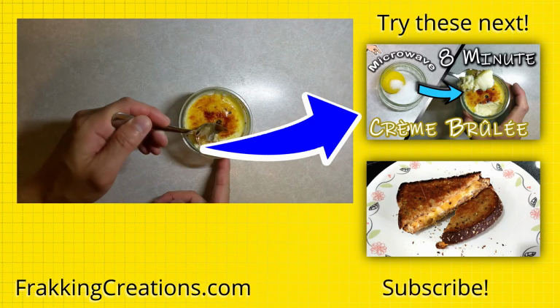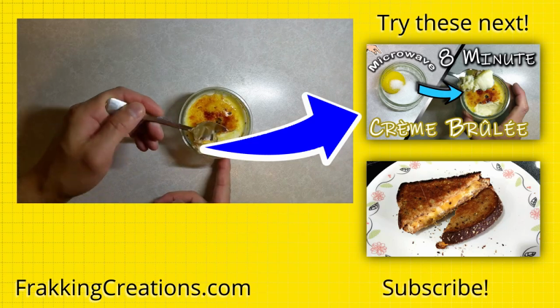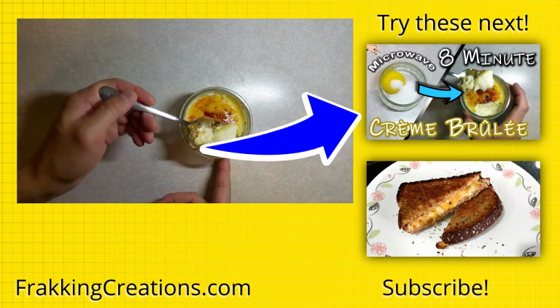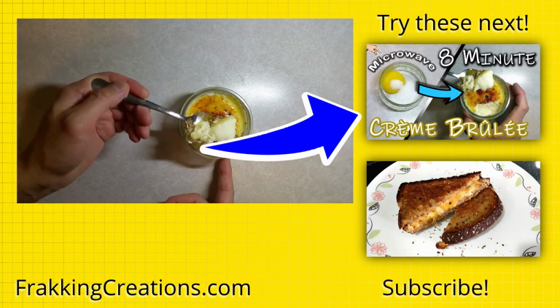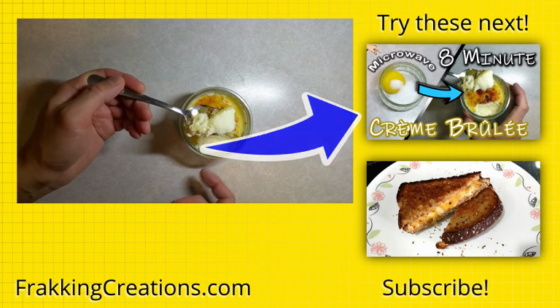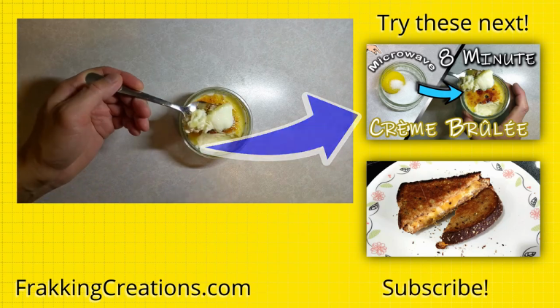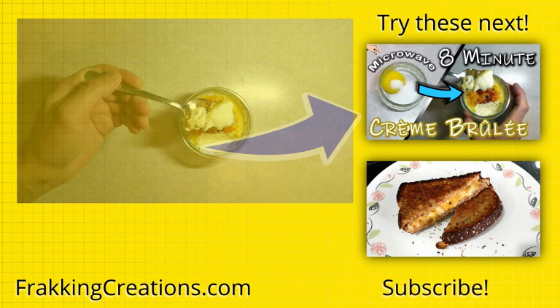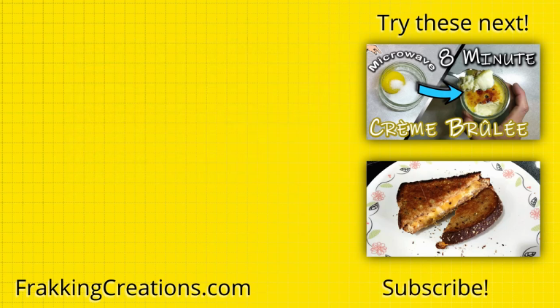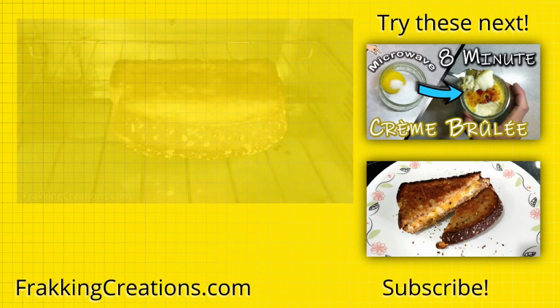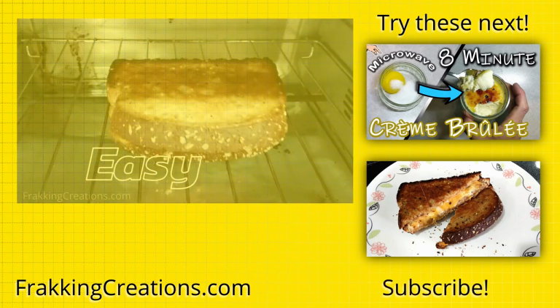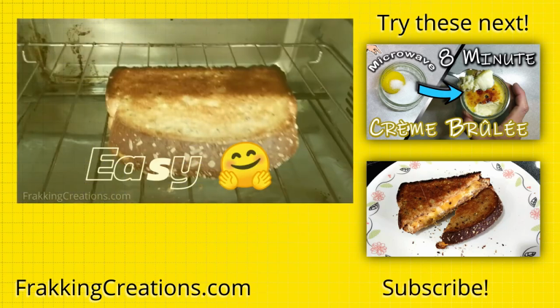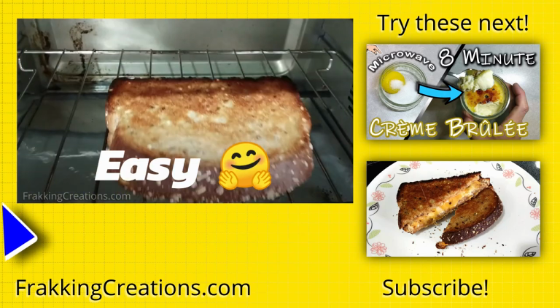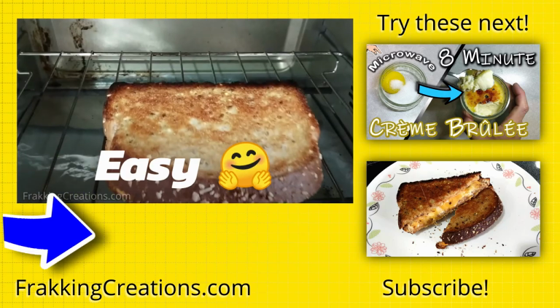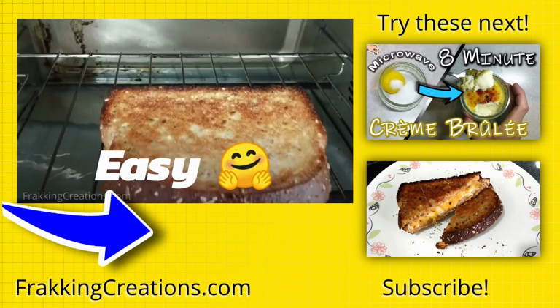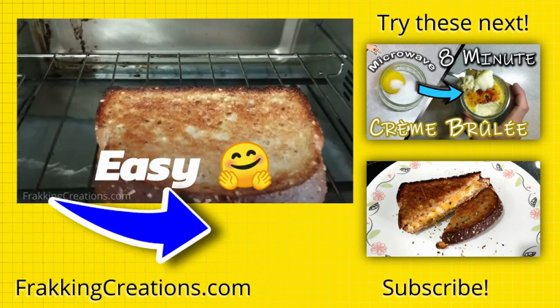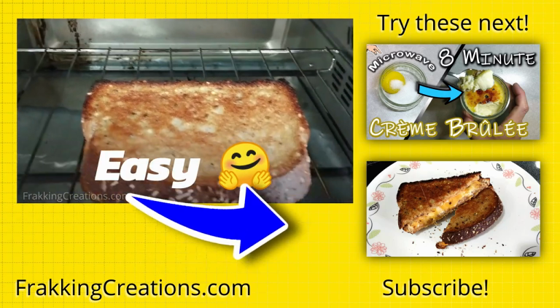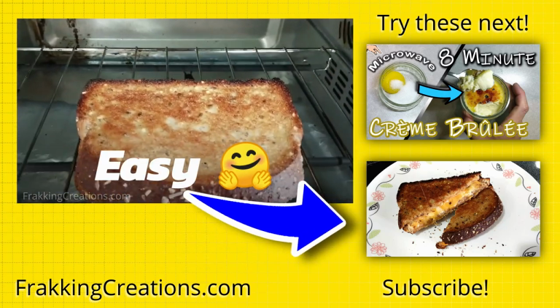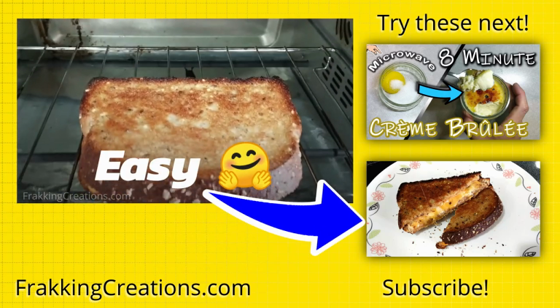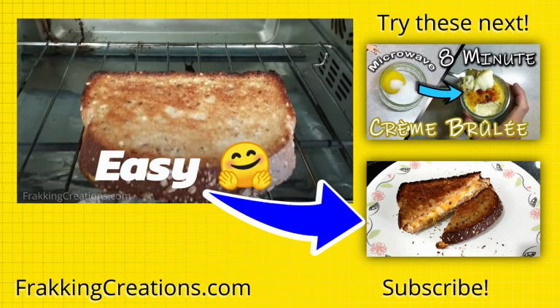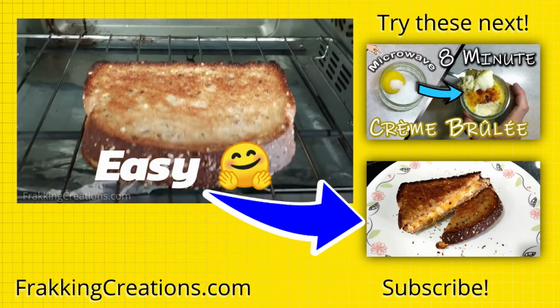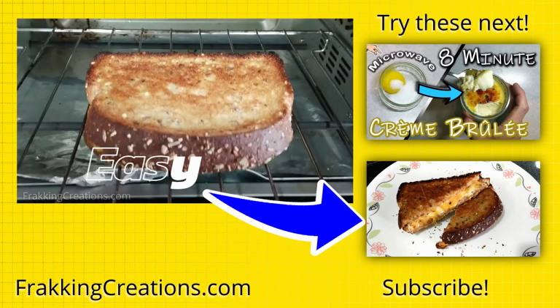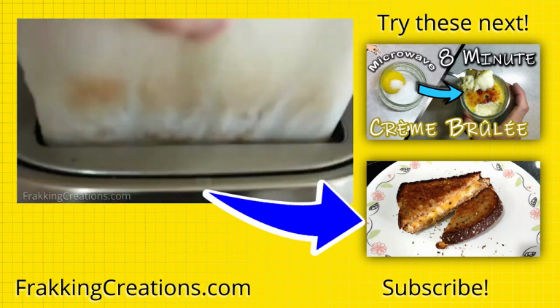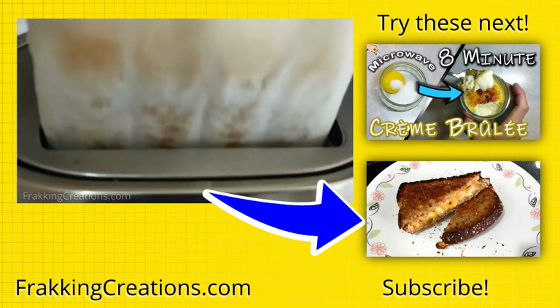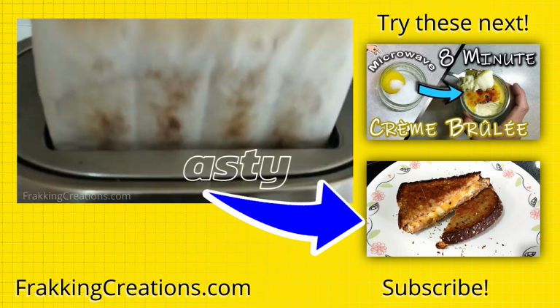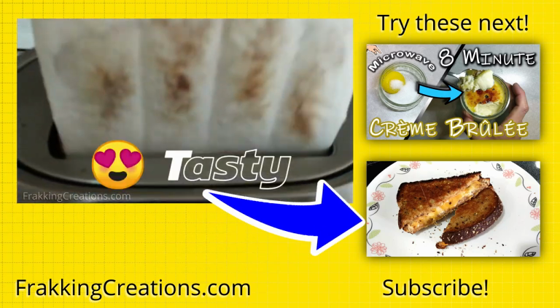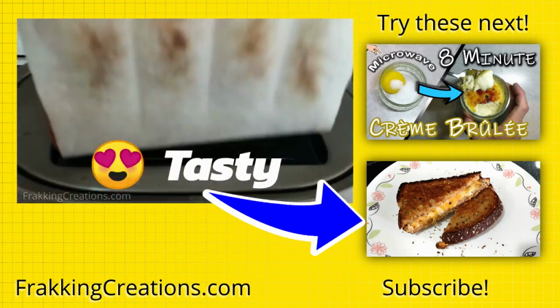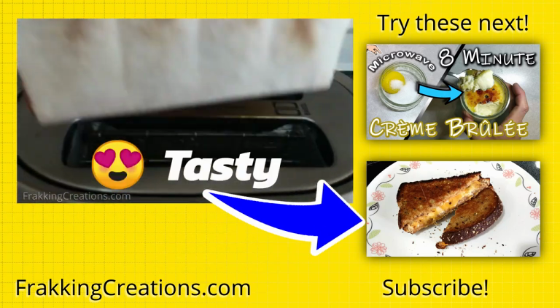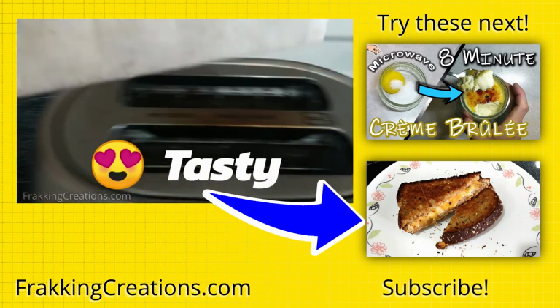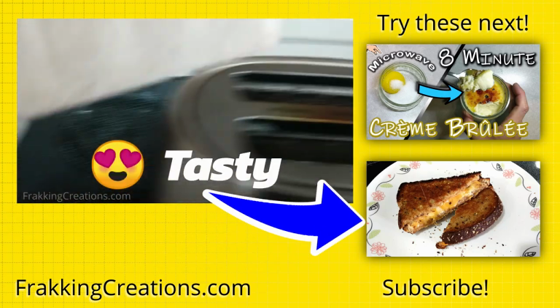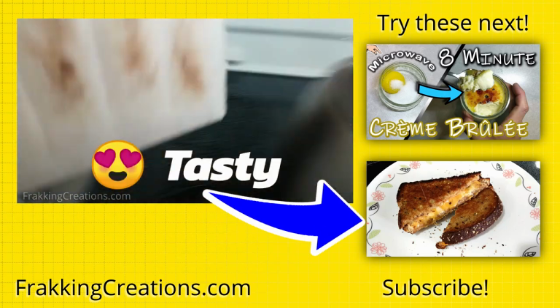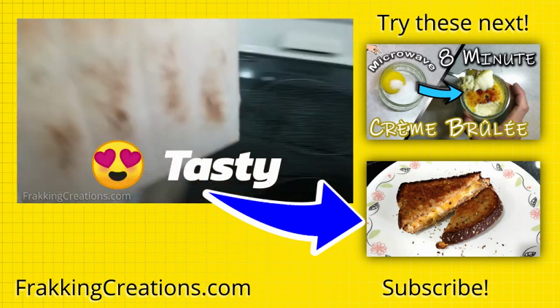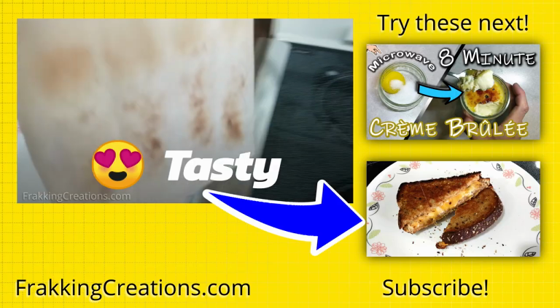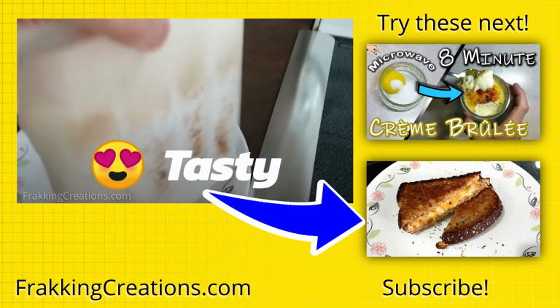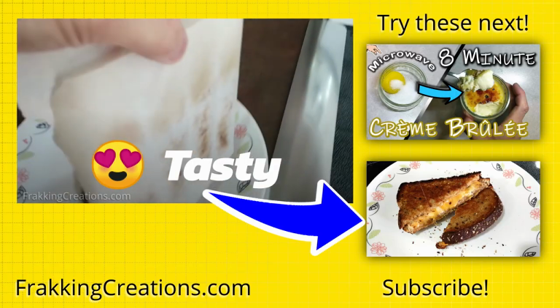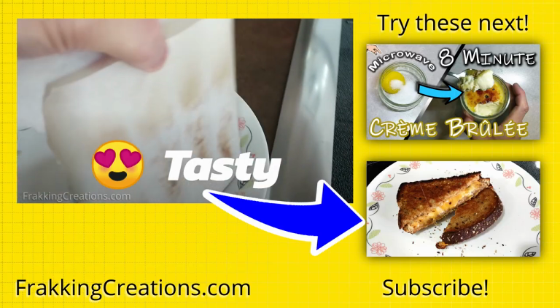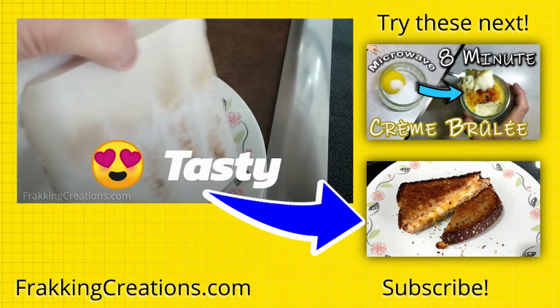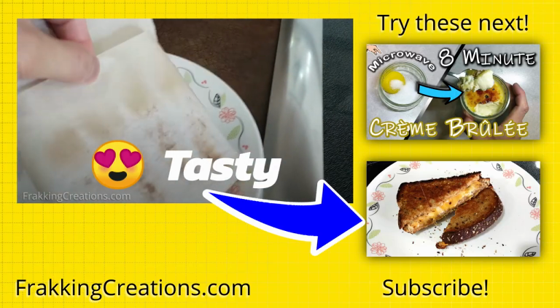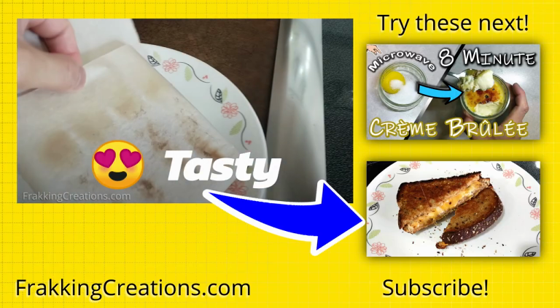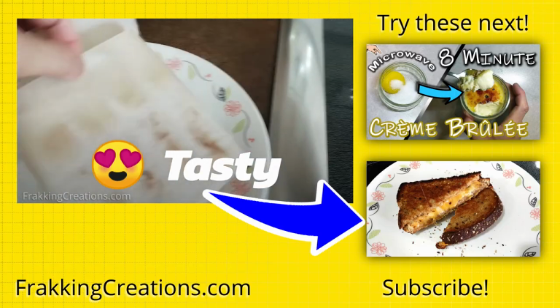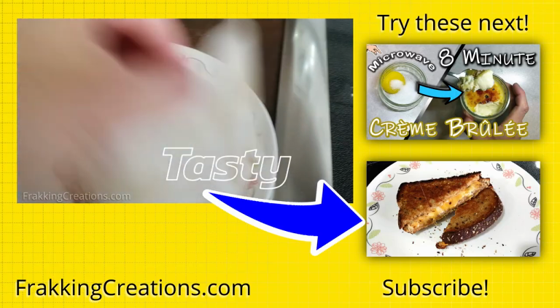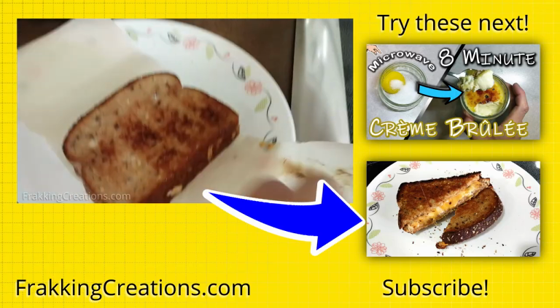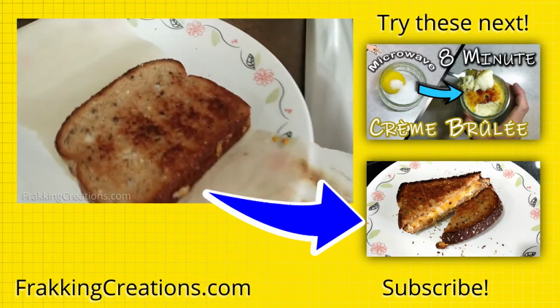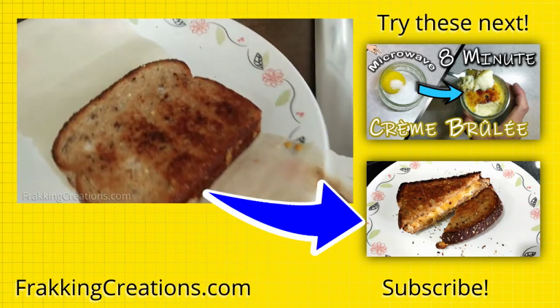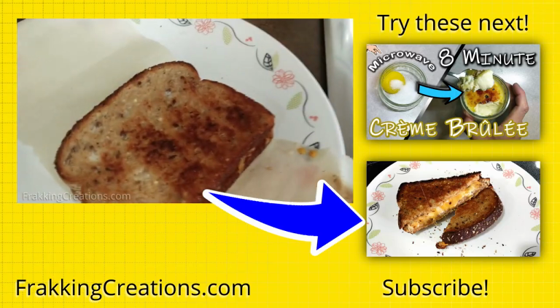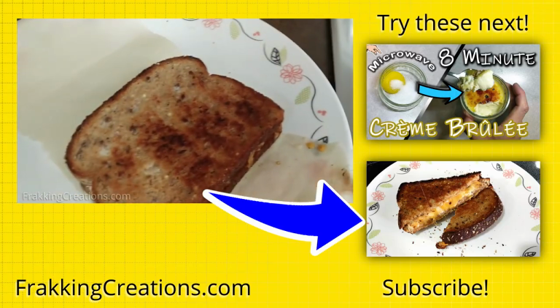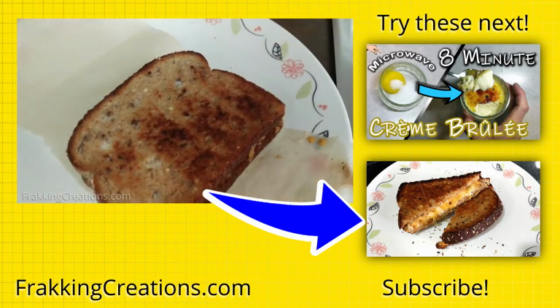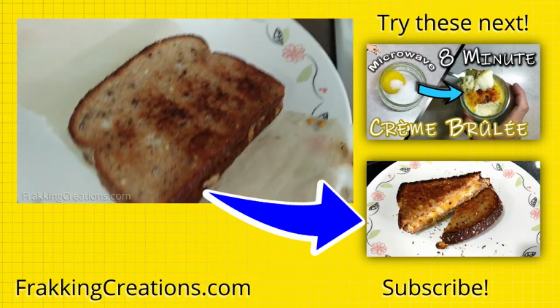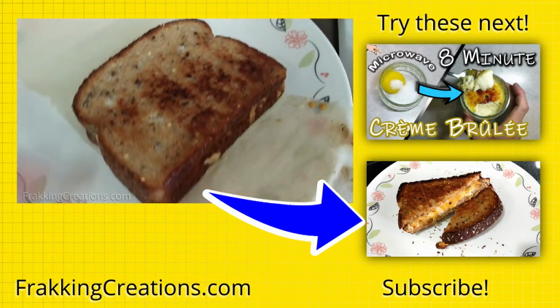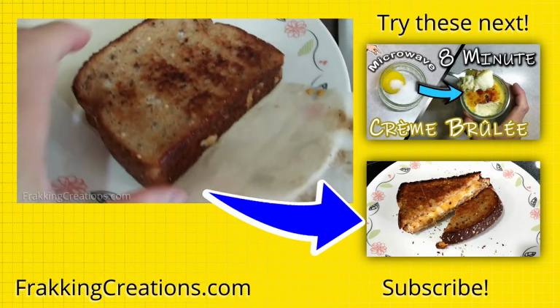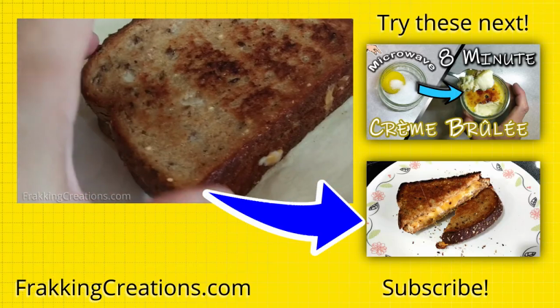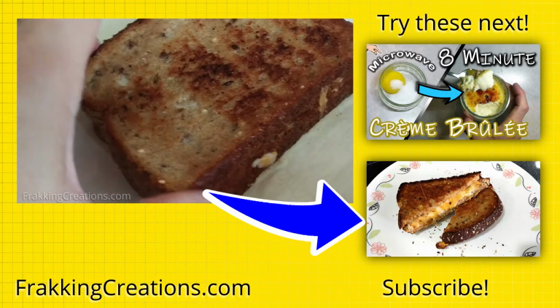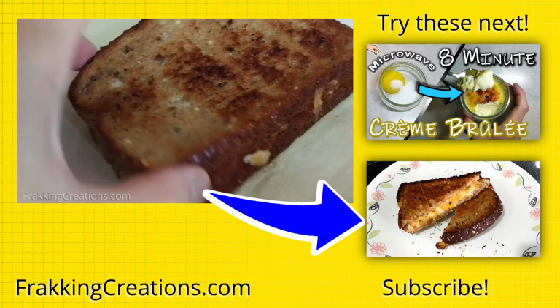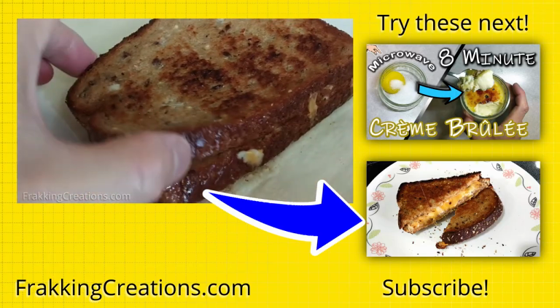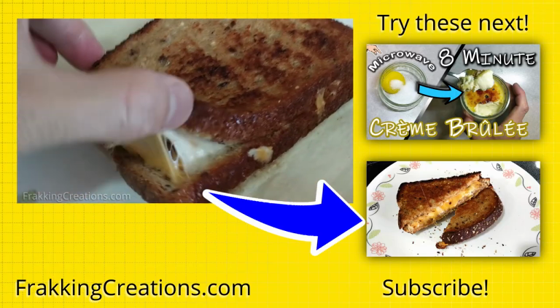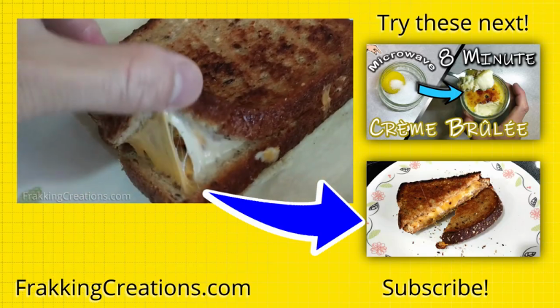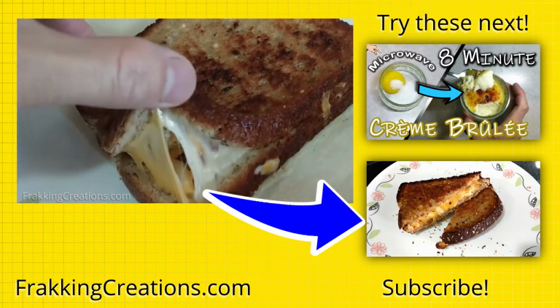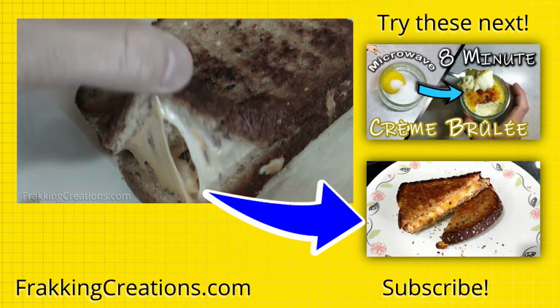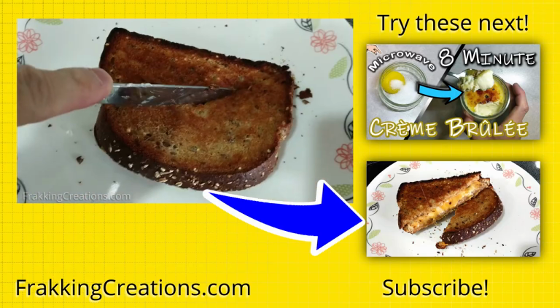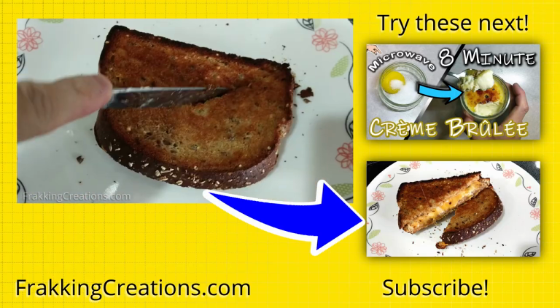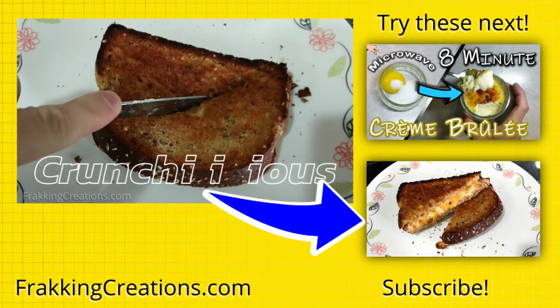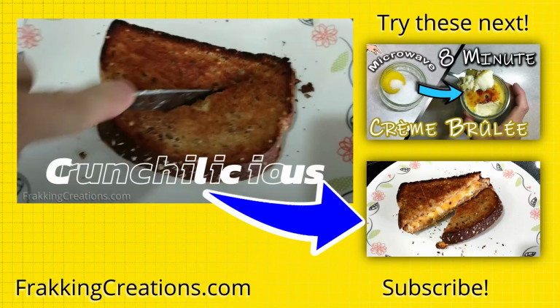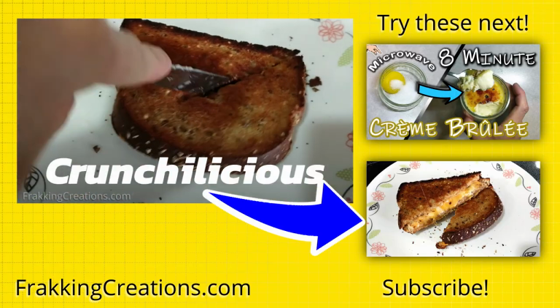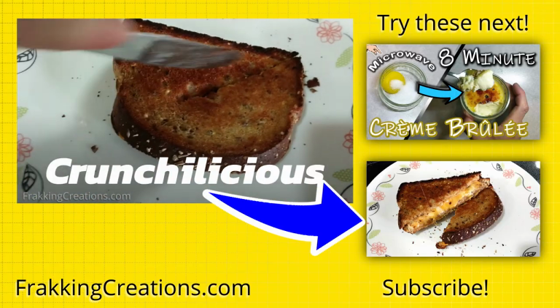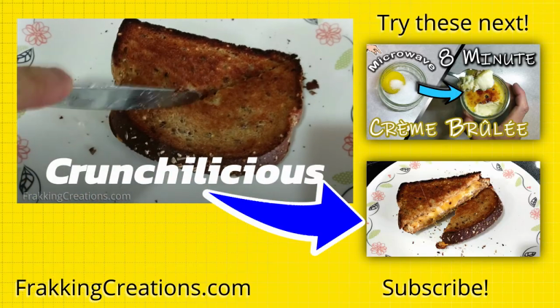If you try this out, let us know how it goes, and don't forget to like and share our video to help it reach more viewers. Thanks for your support!